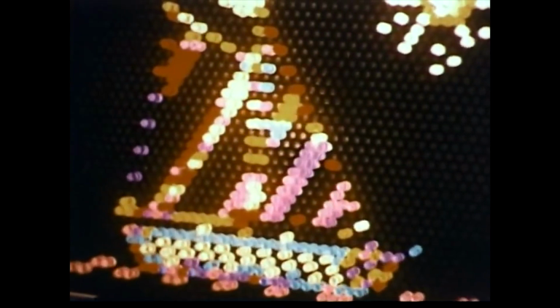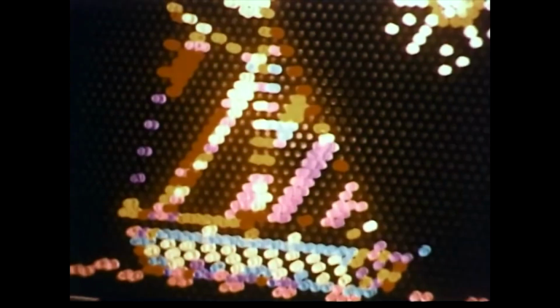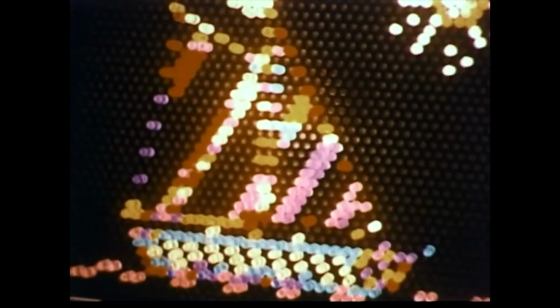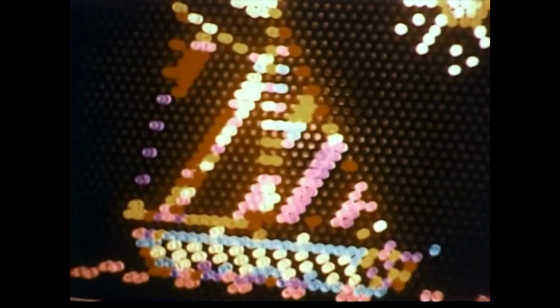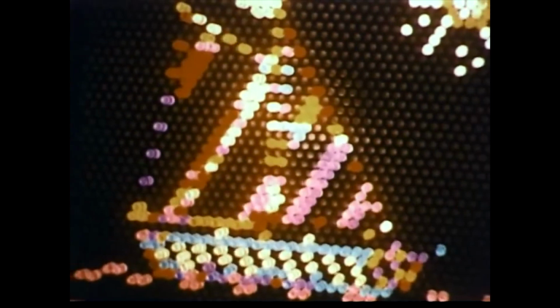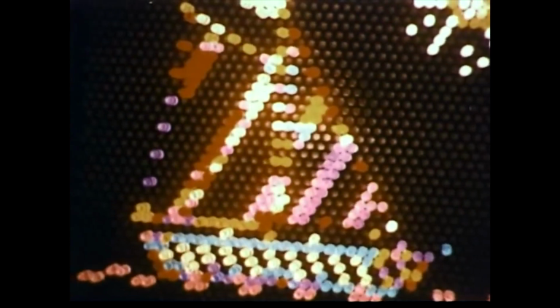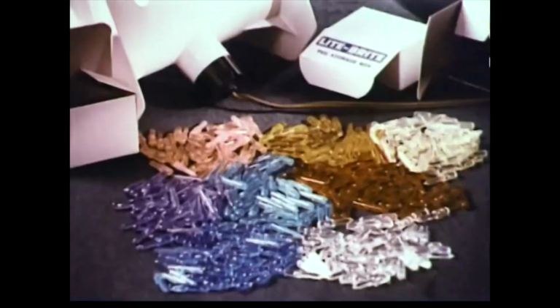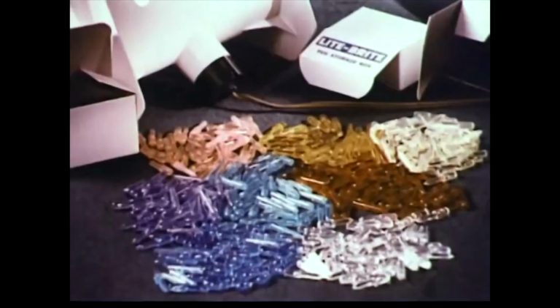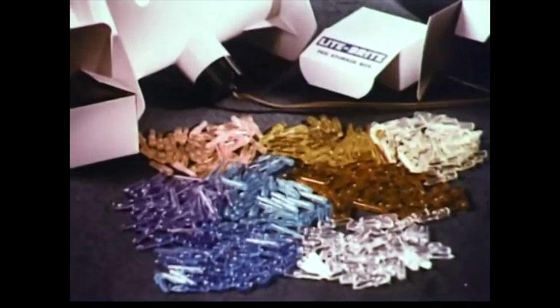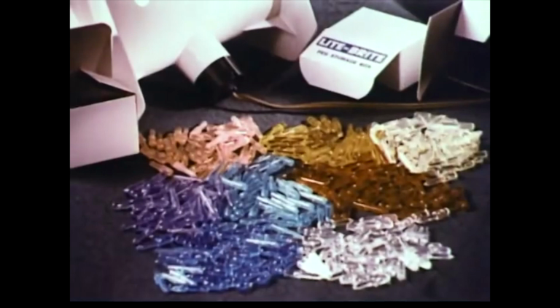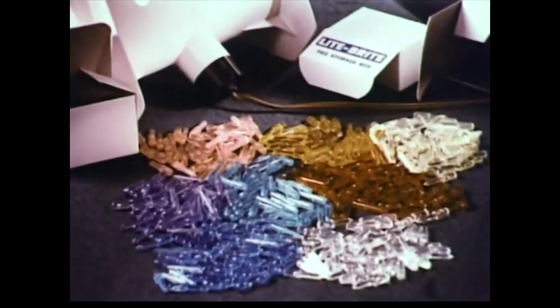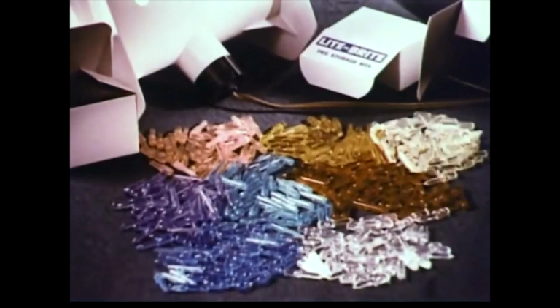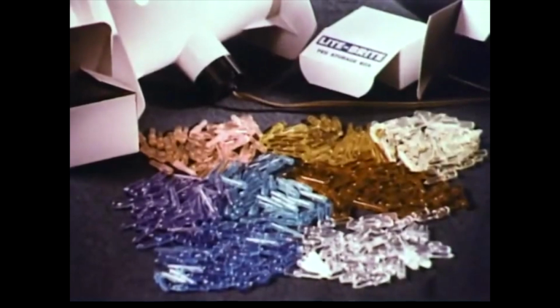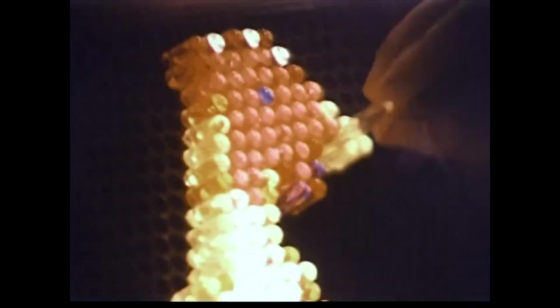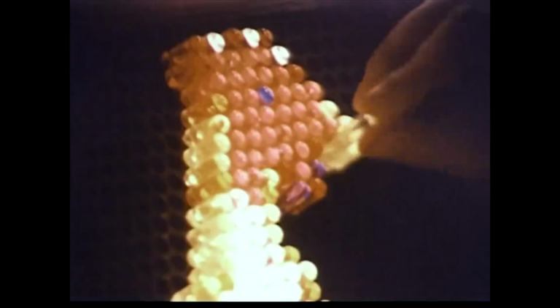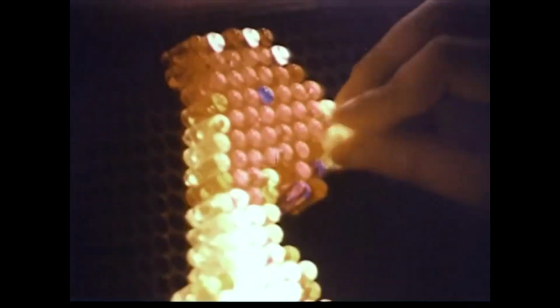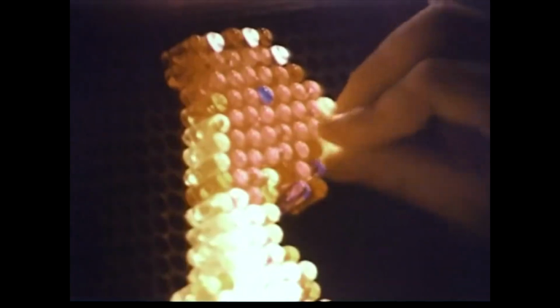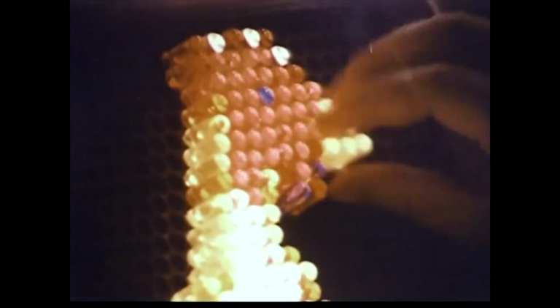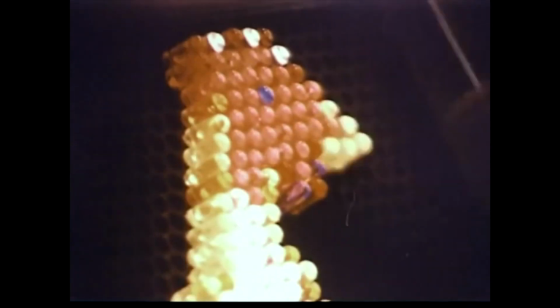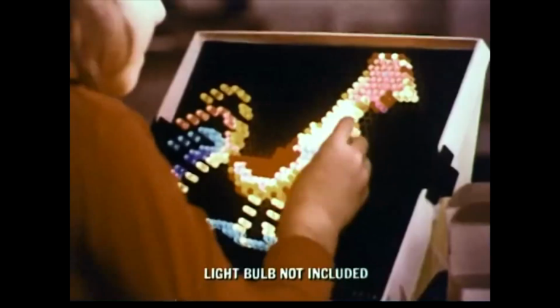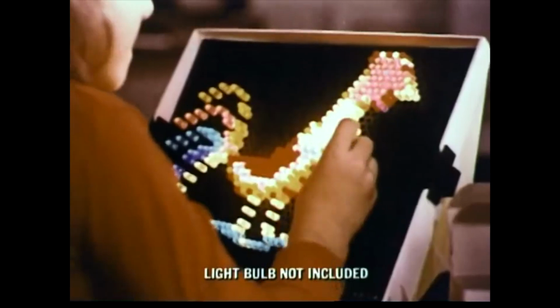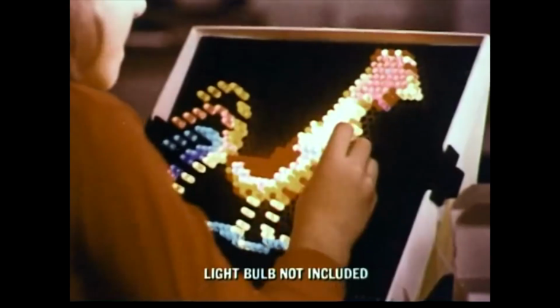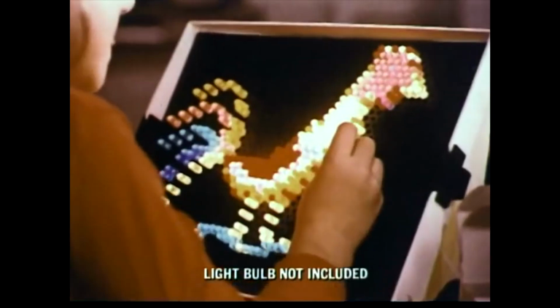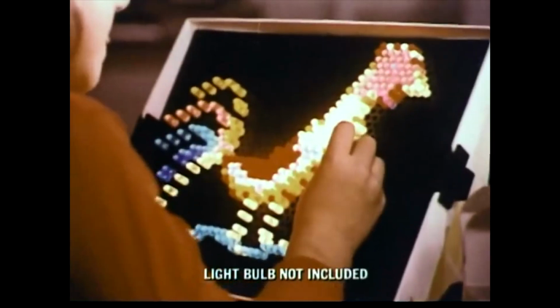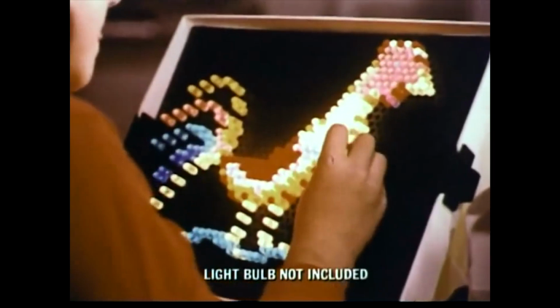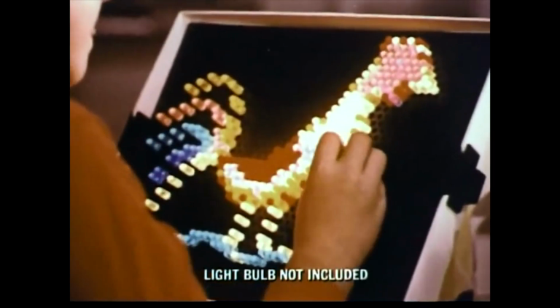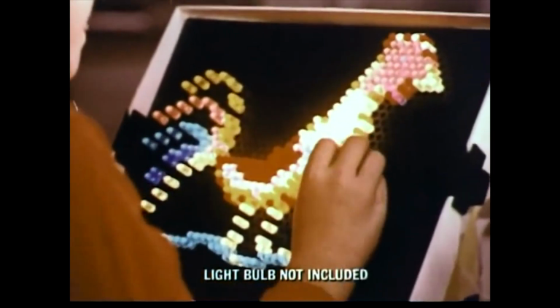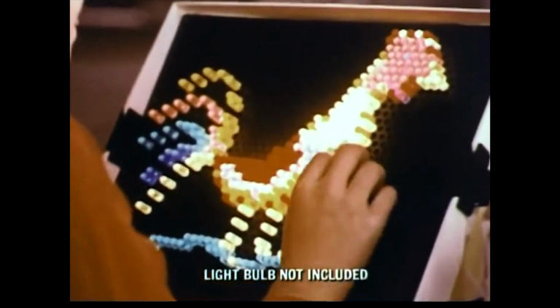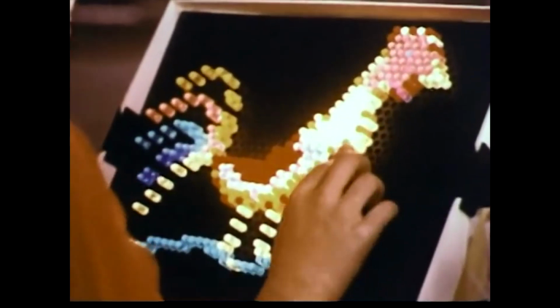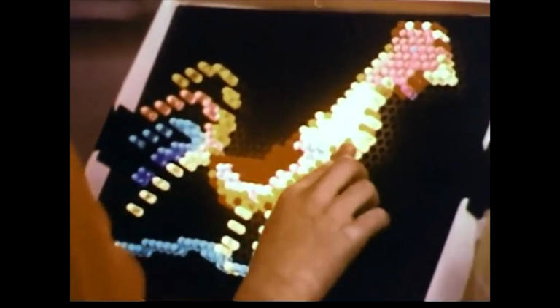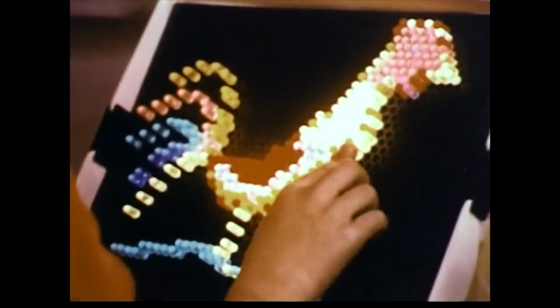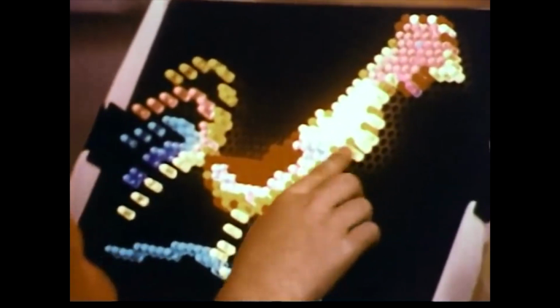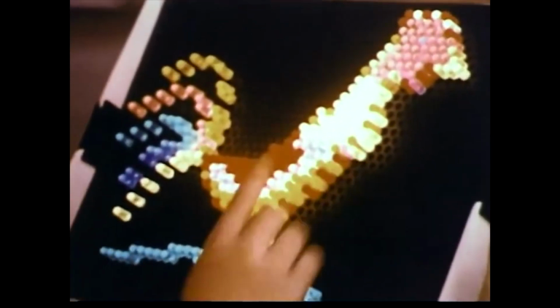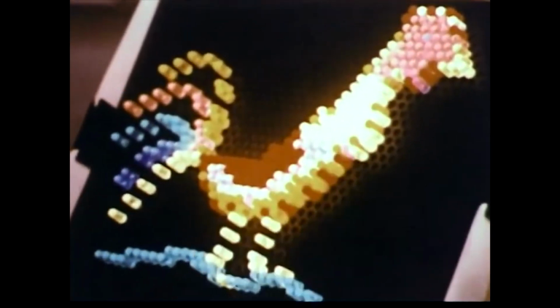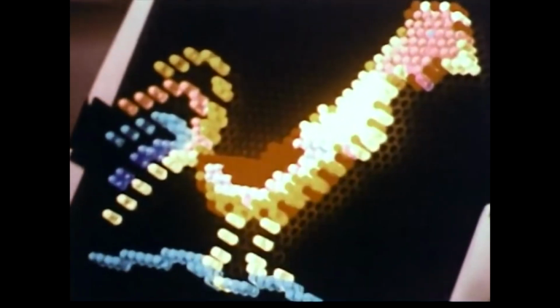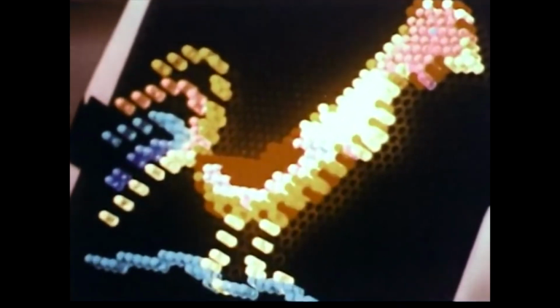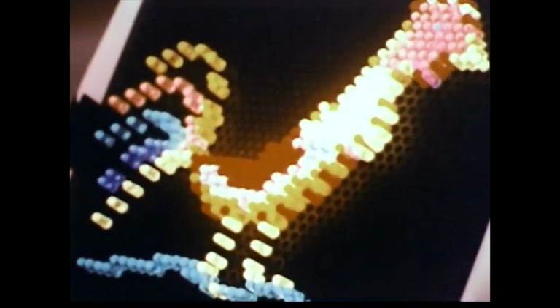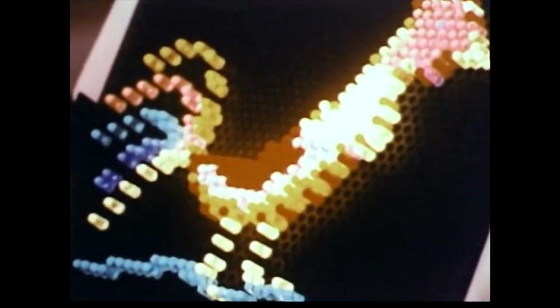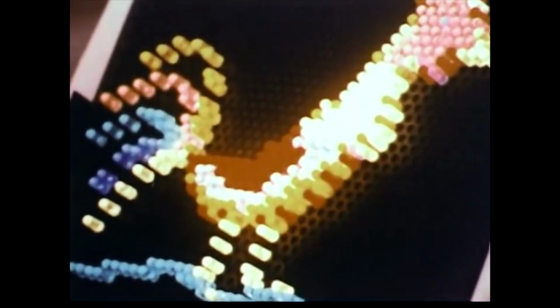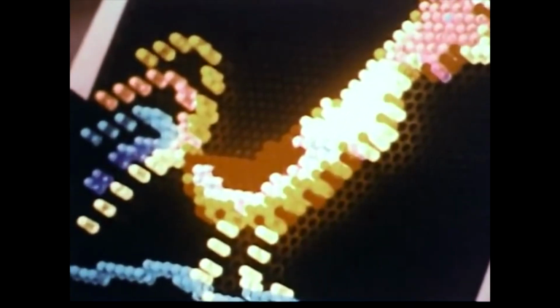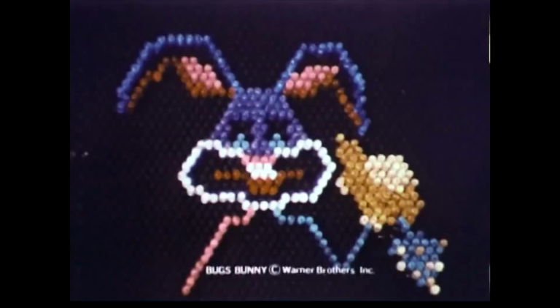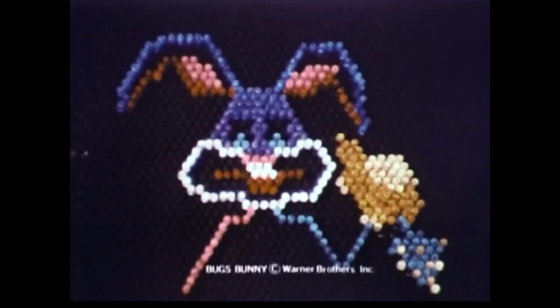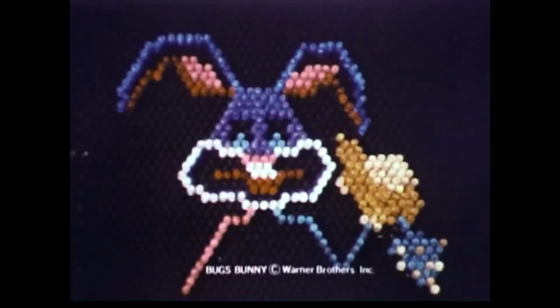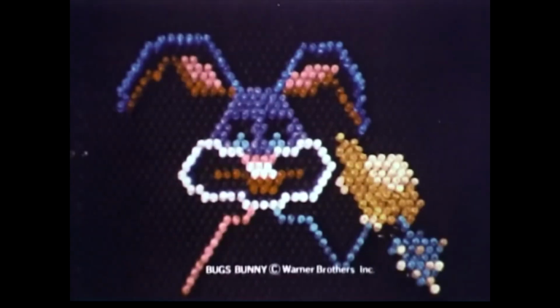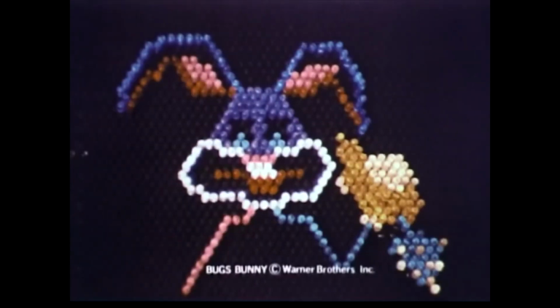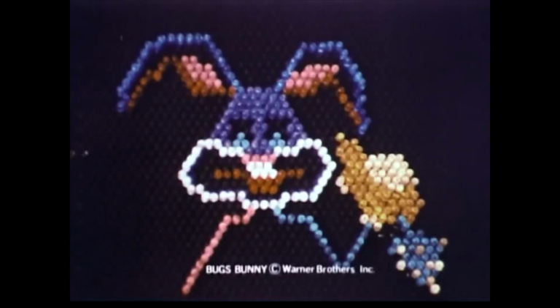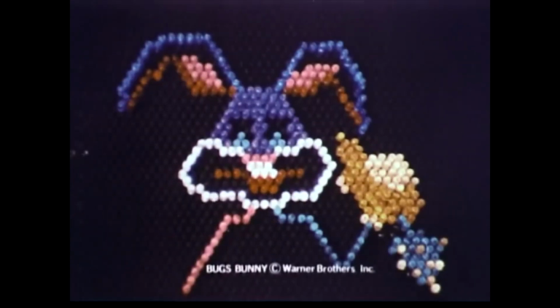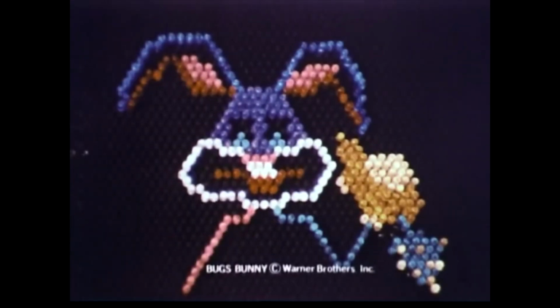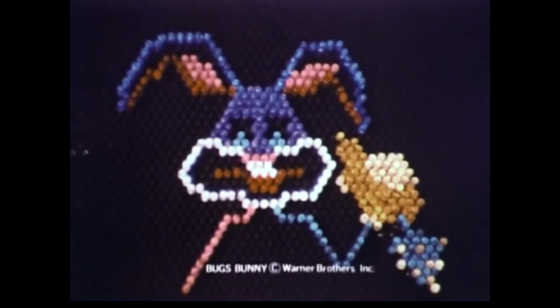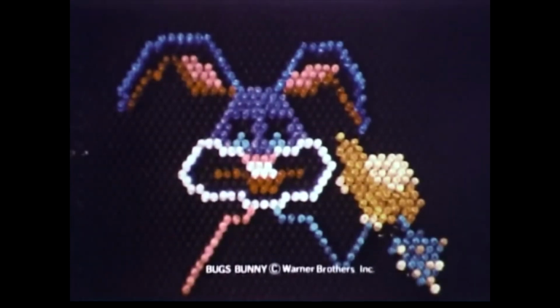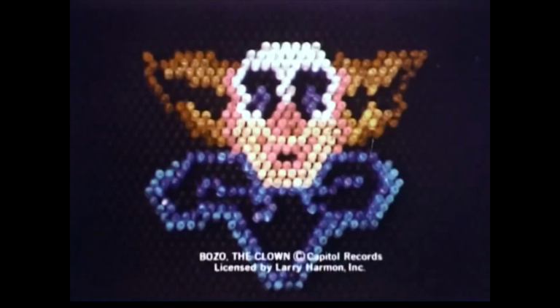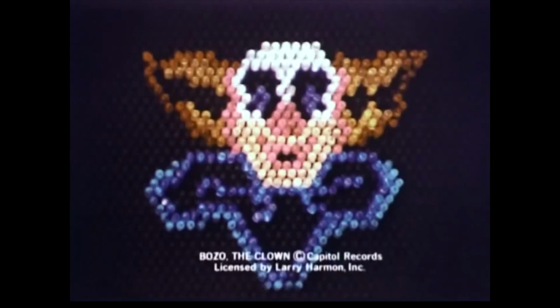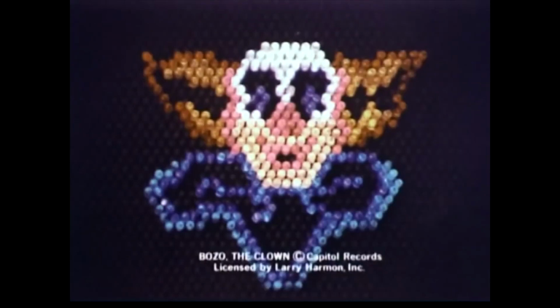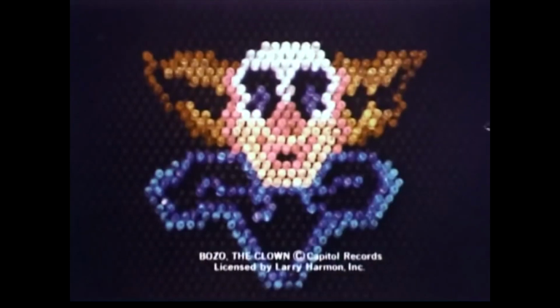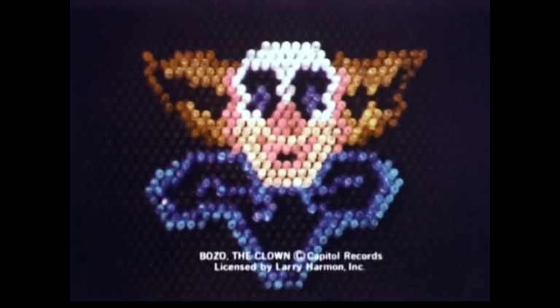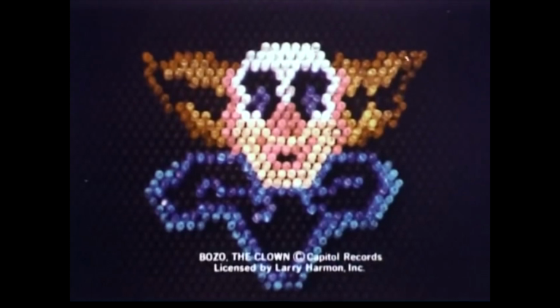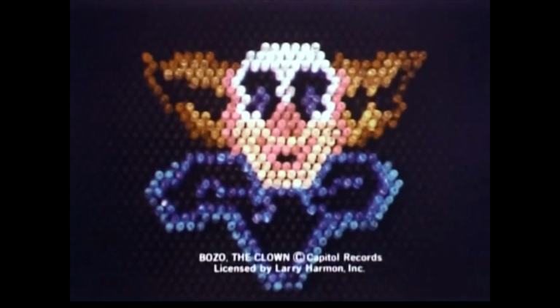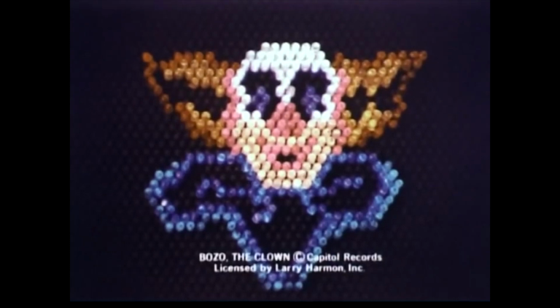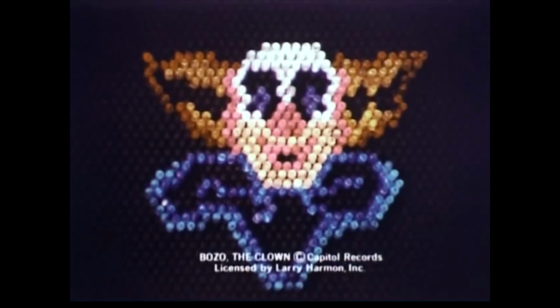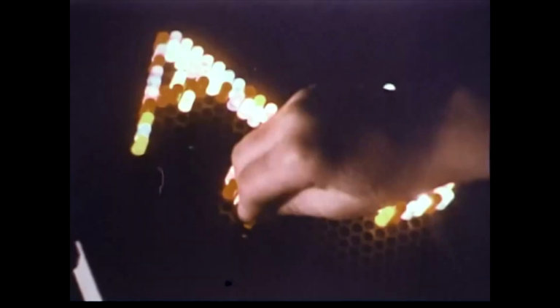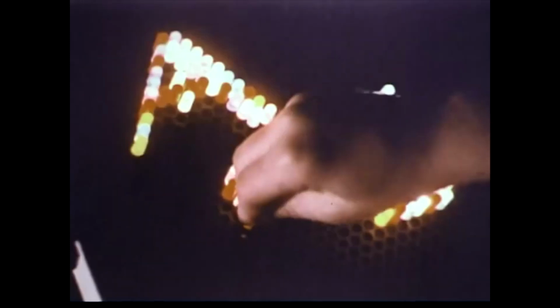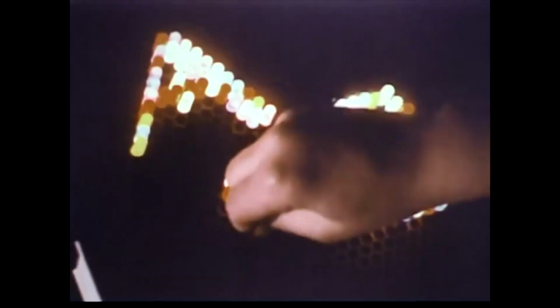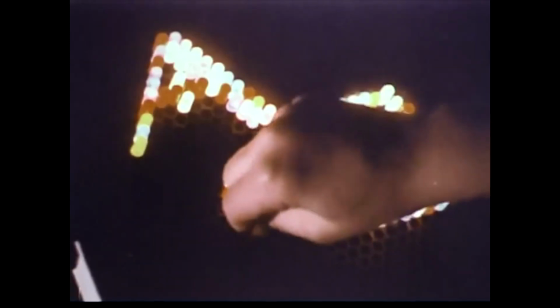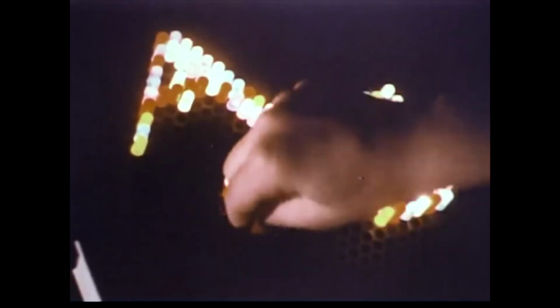Work with colorful pegs that glow with light. Light bulb not included. Make people, animals, things. And with refills, Bugs Bunny or Bozo the Clown.